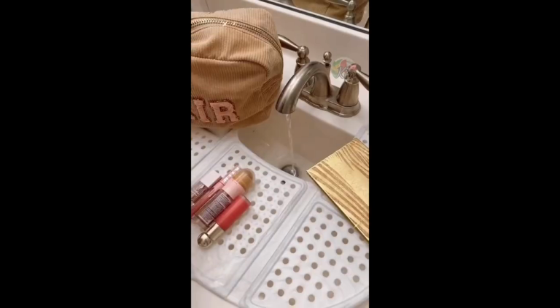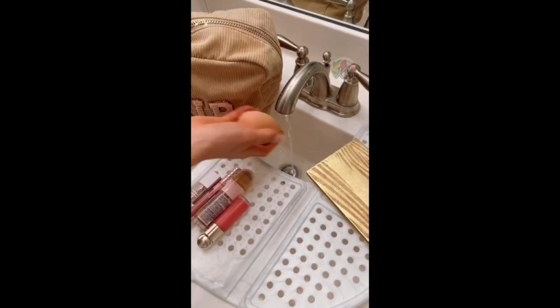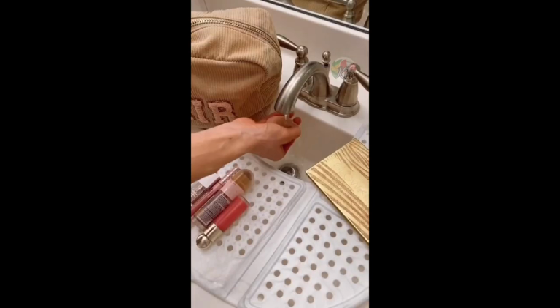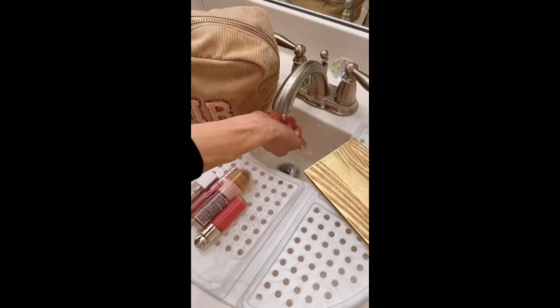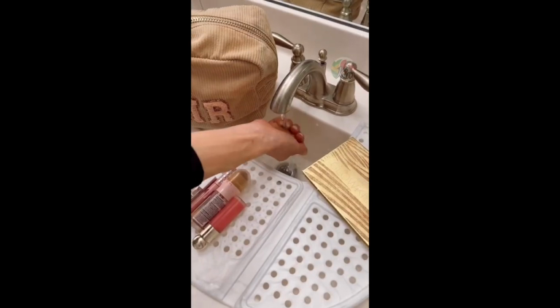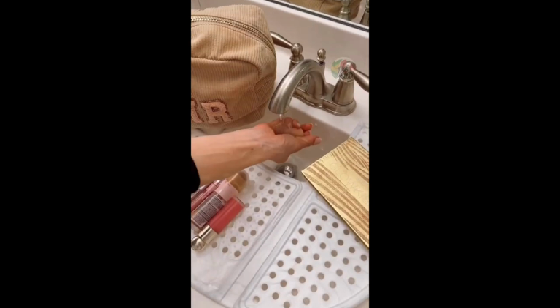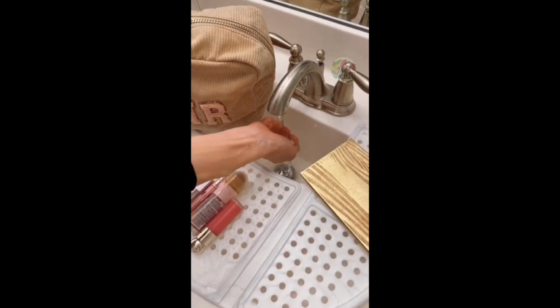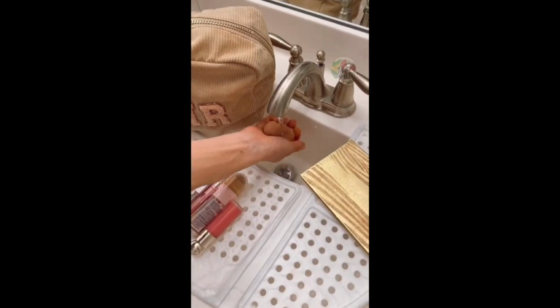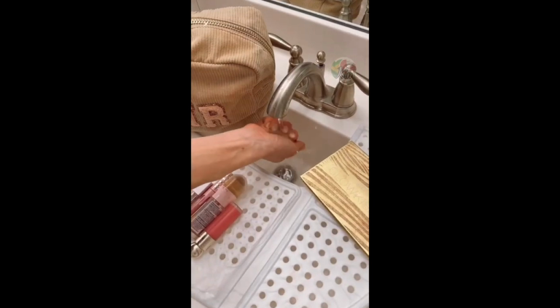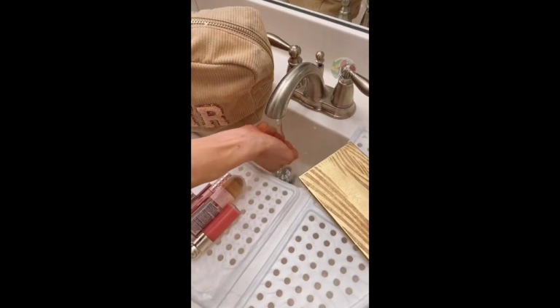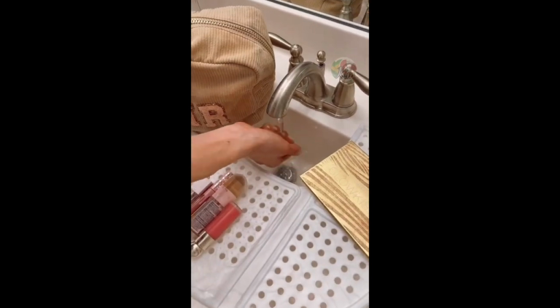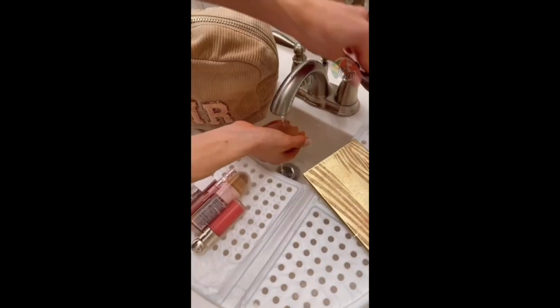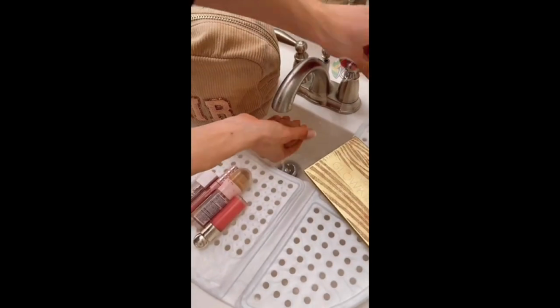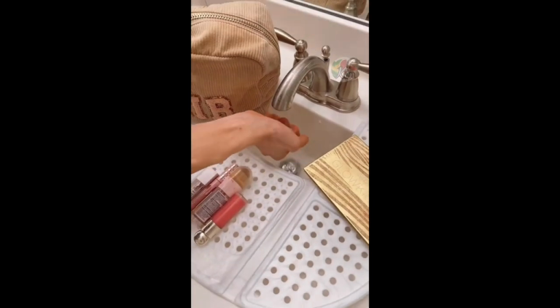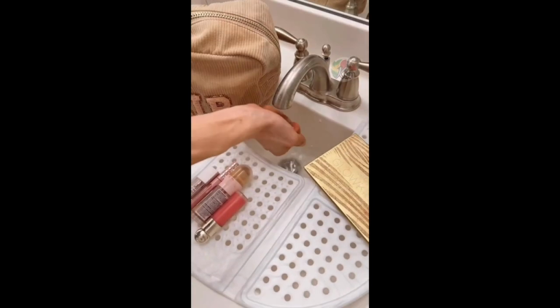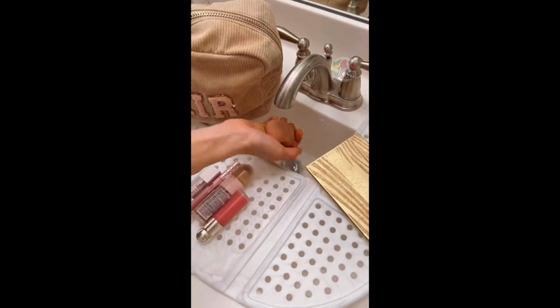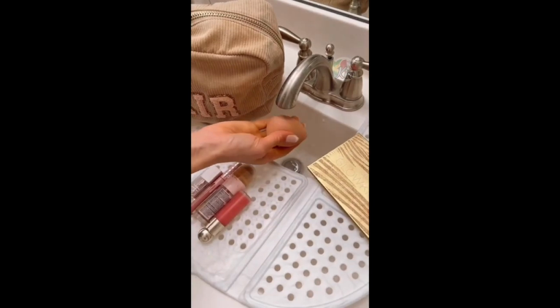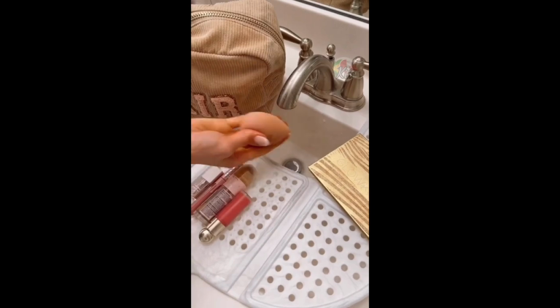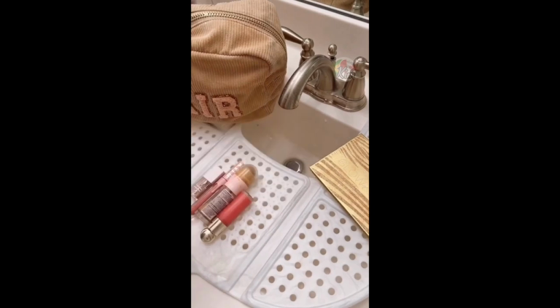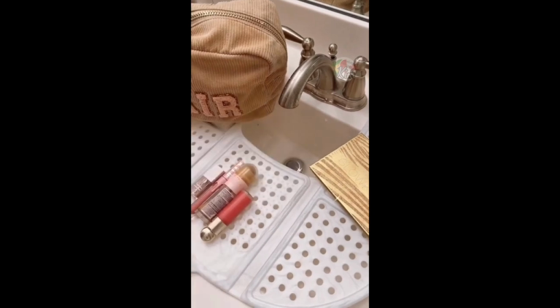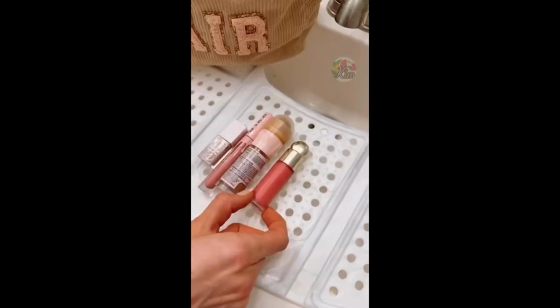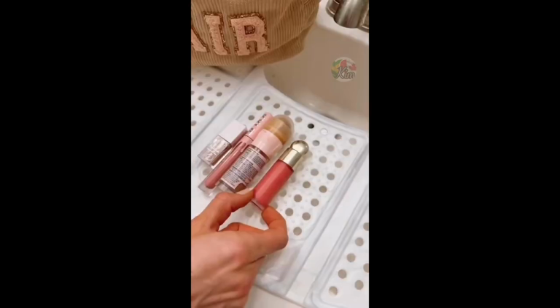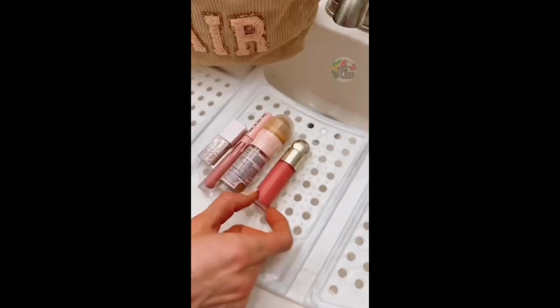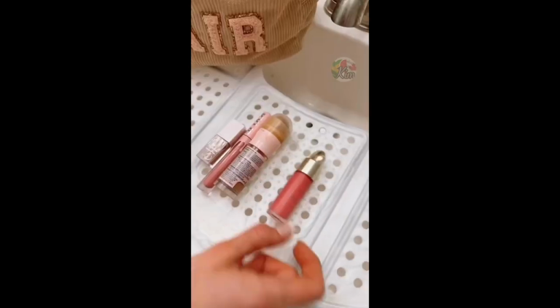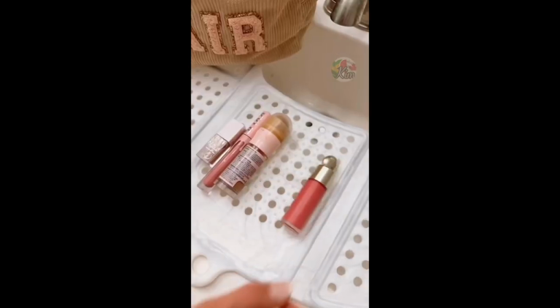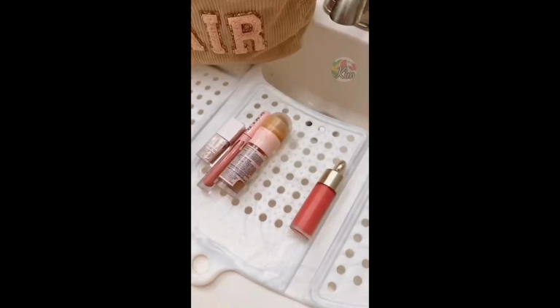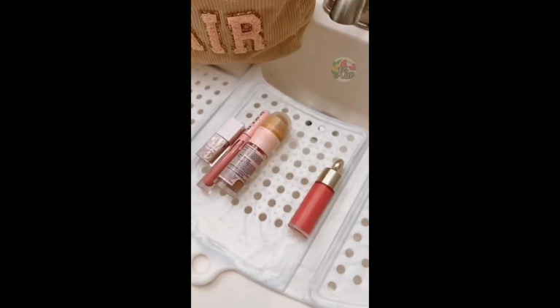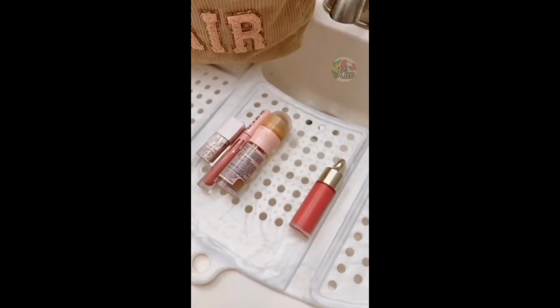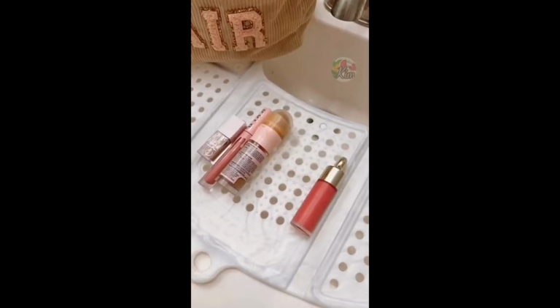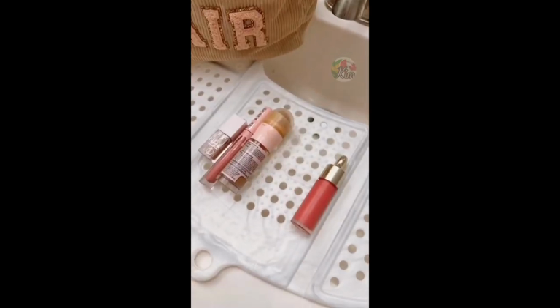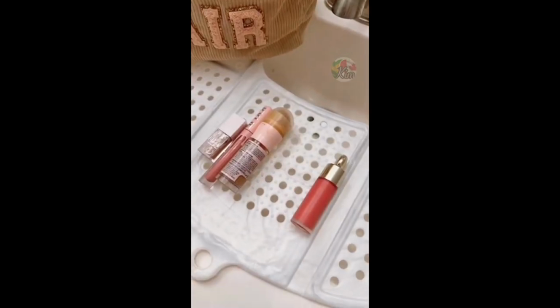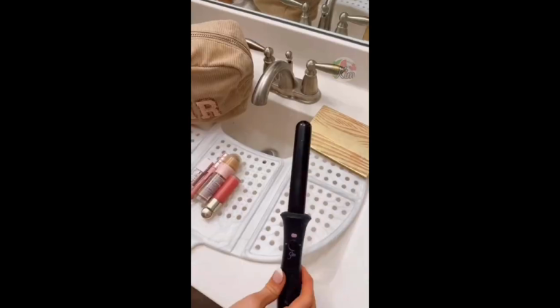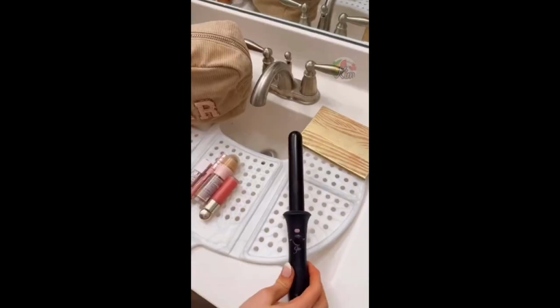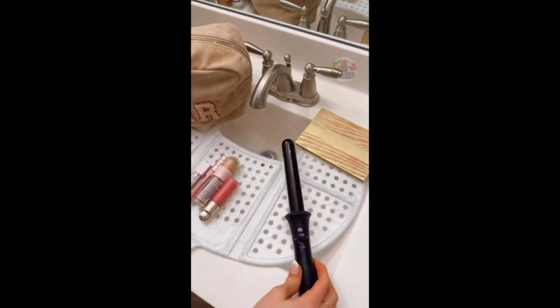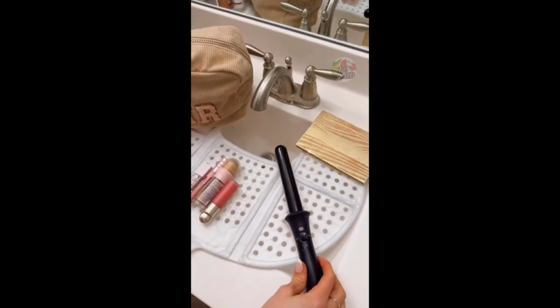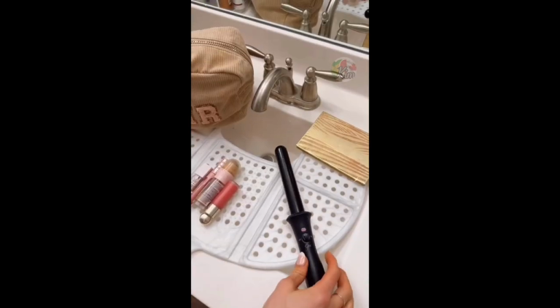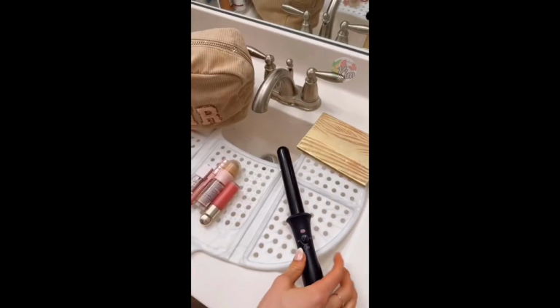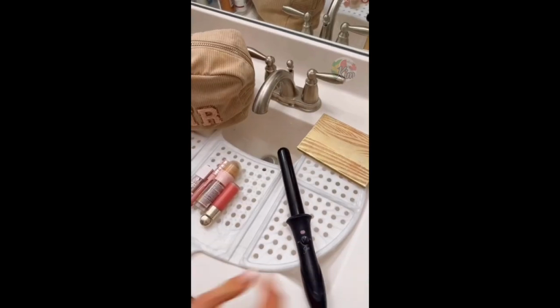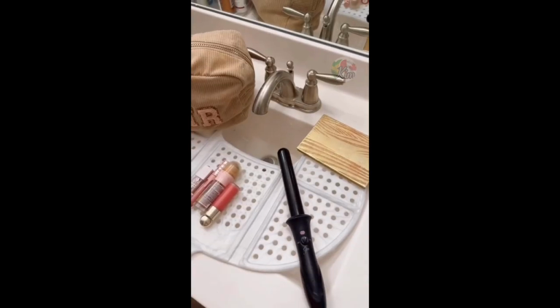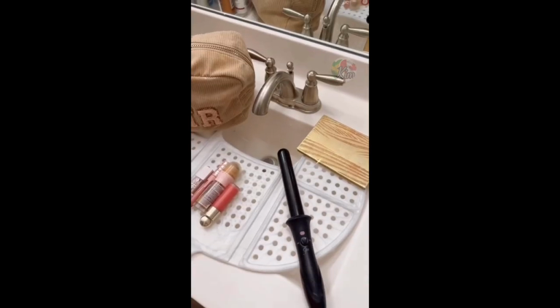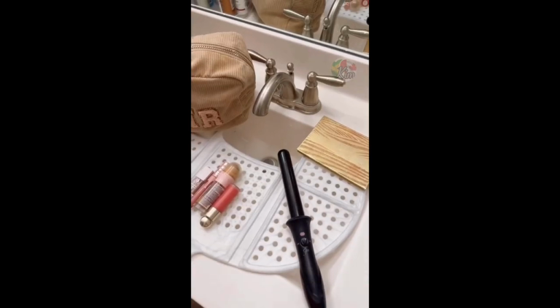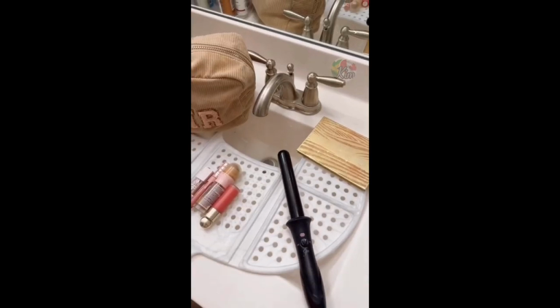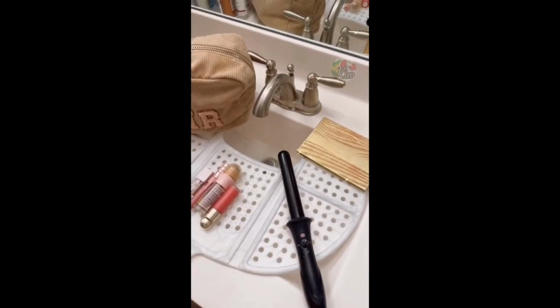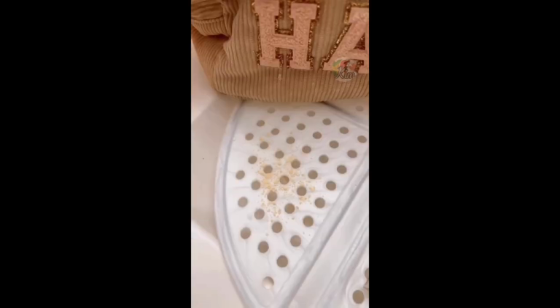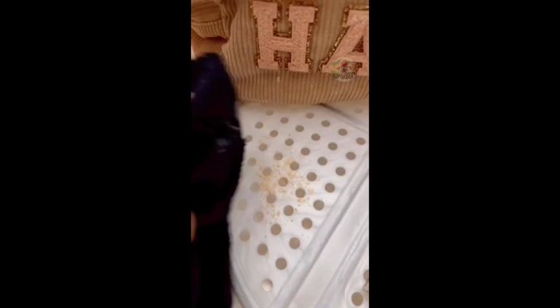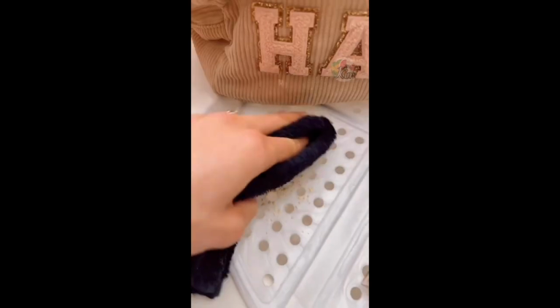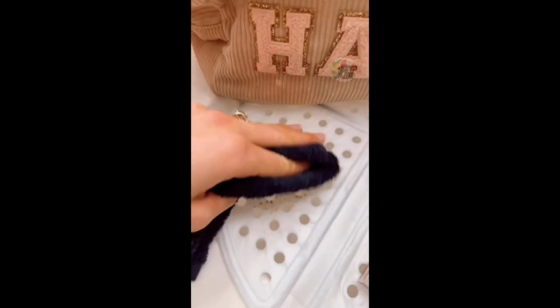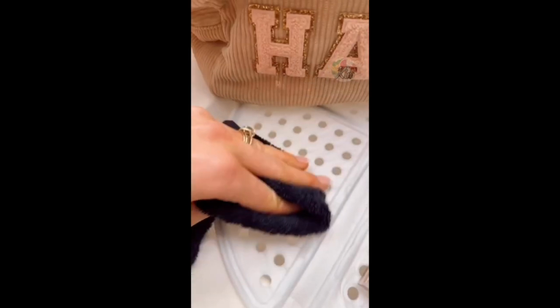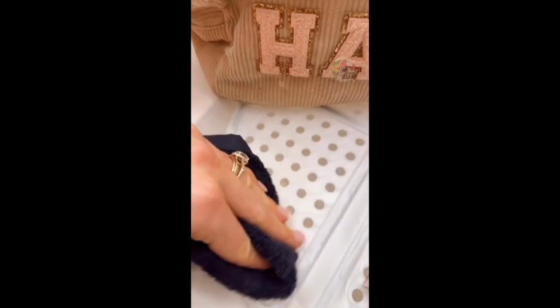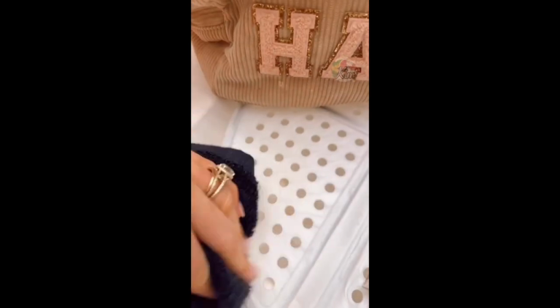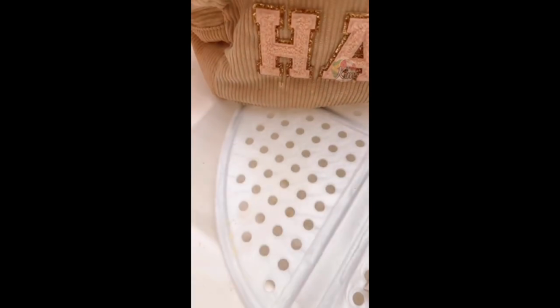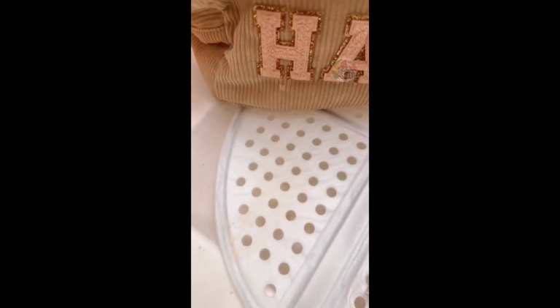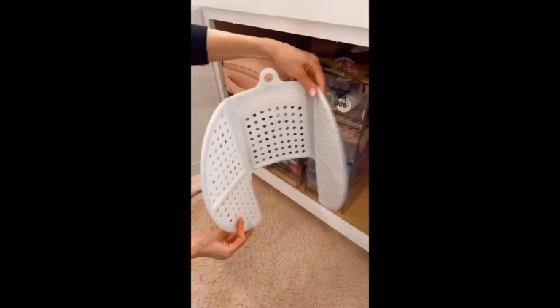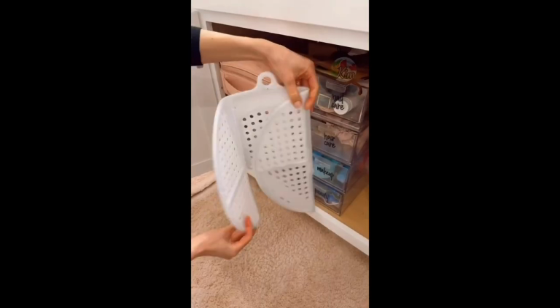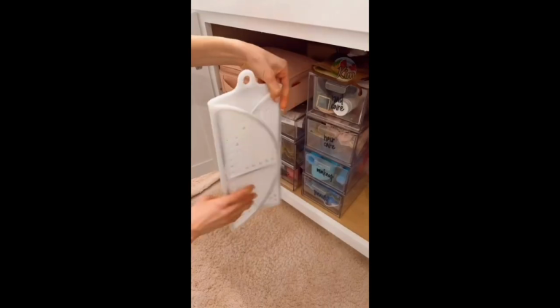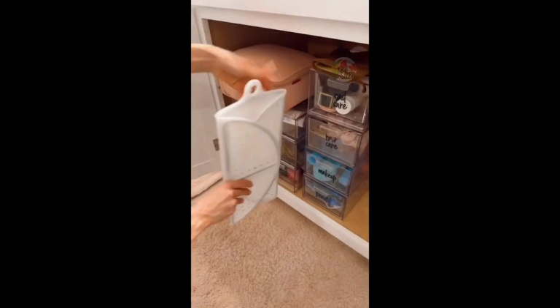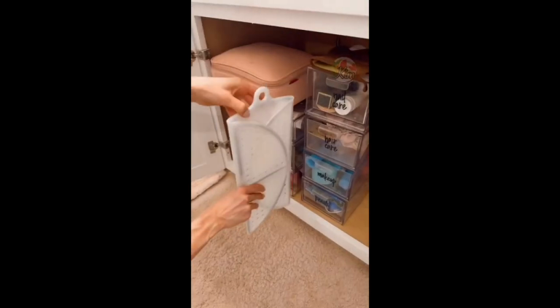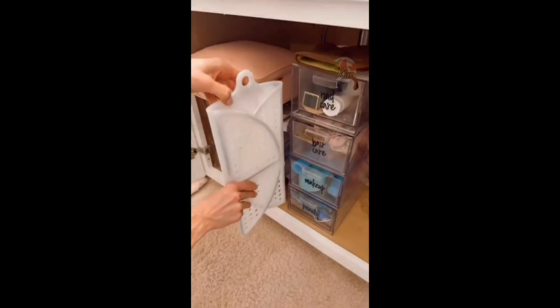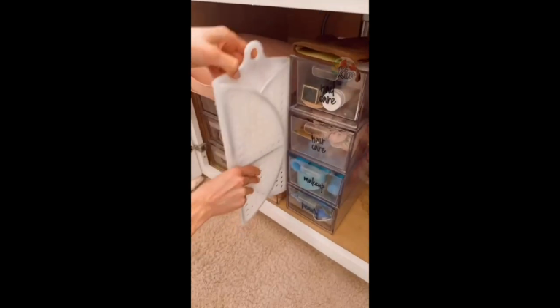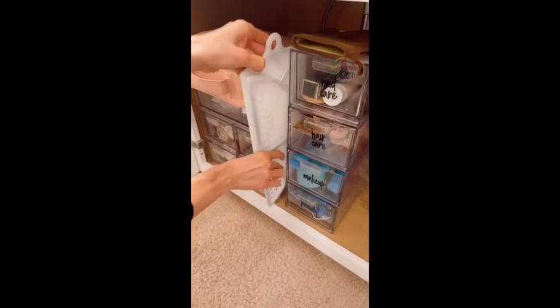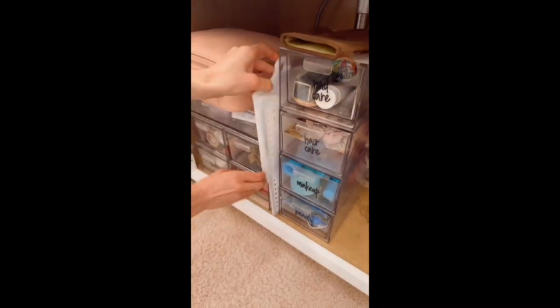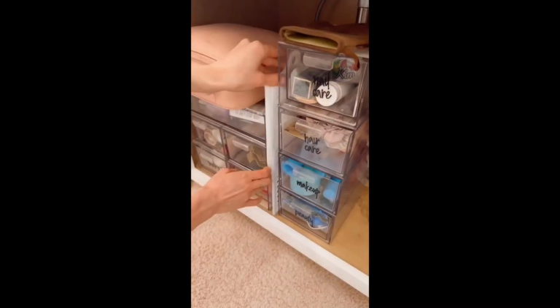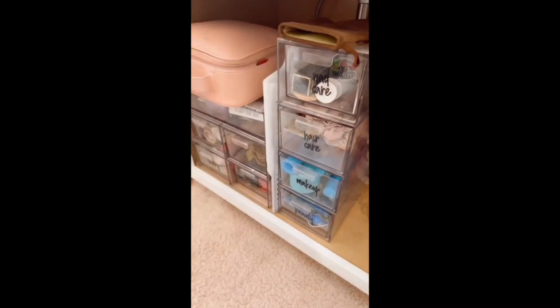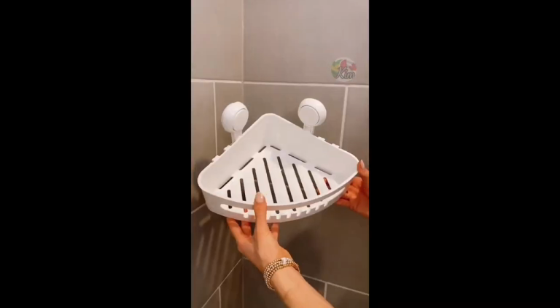The sink topper holds up to 7 pounds, still gives you access to the faucet, the raised sections keep makeup in place, is heat-resistant, wipes clean, and is super easy to store.